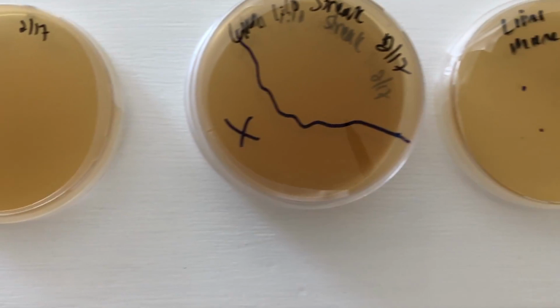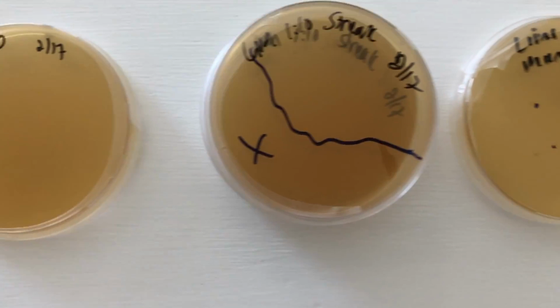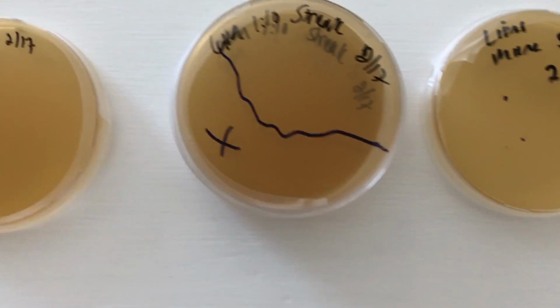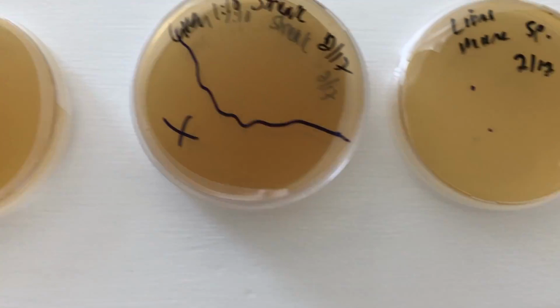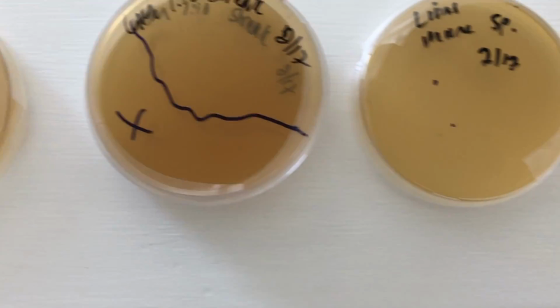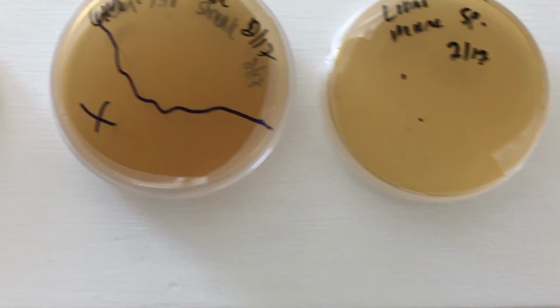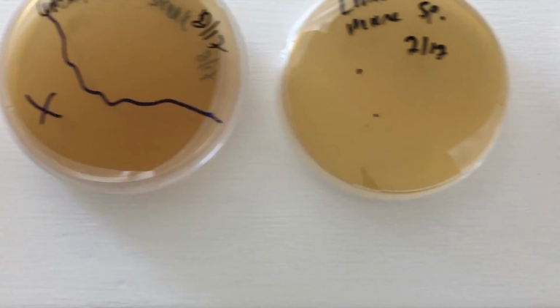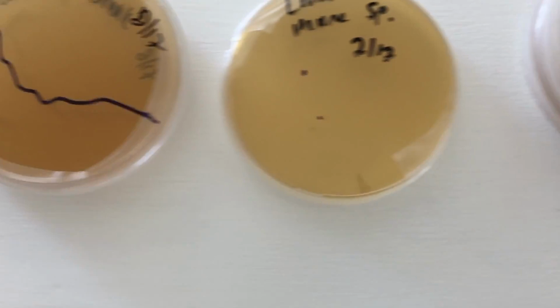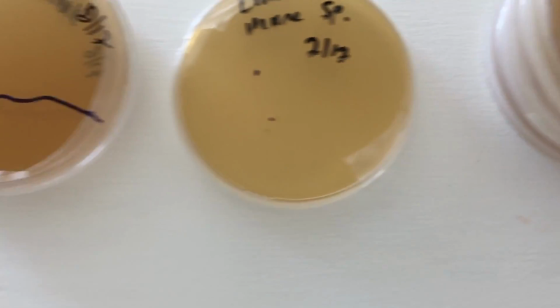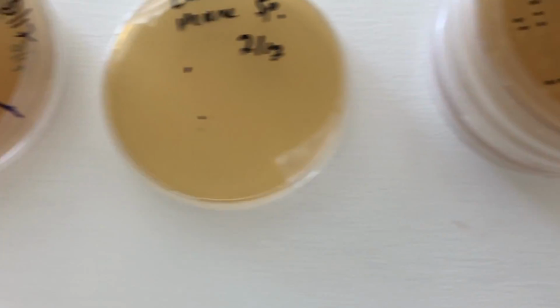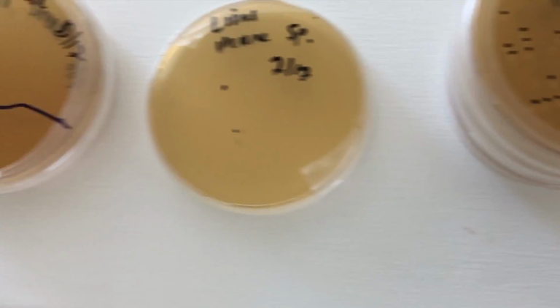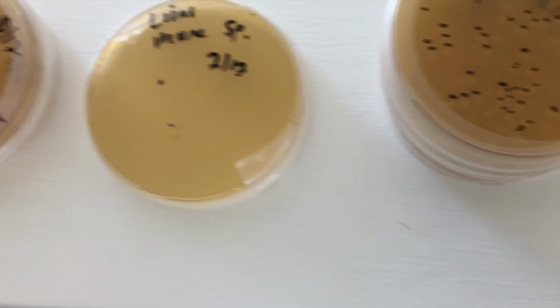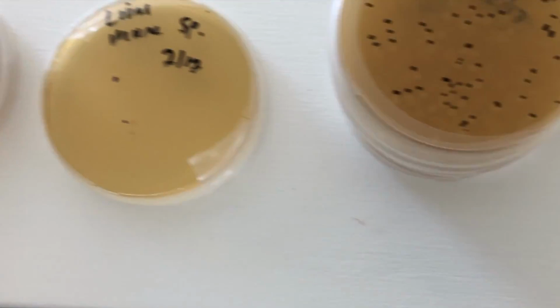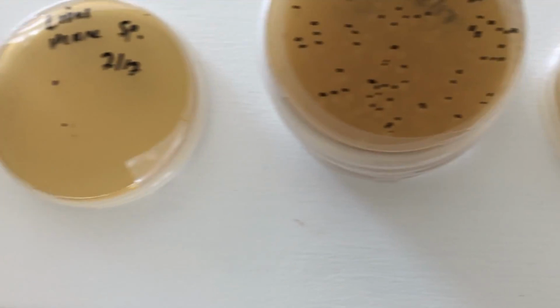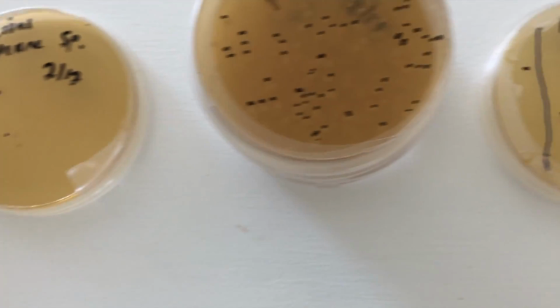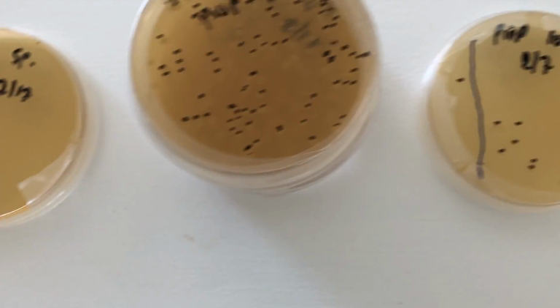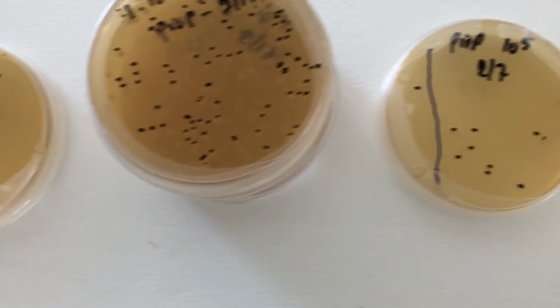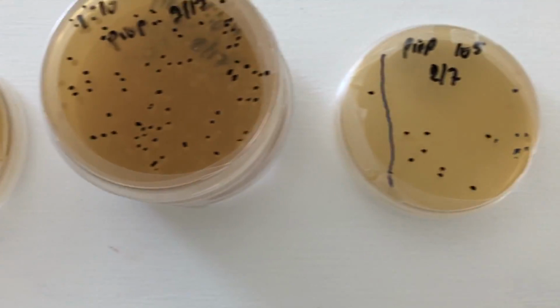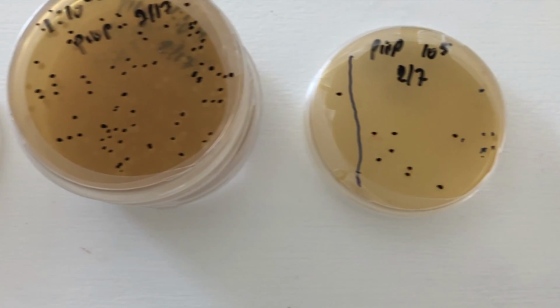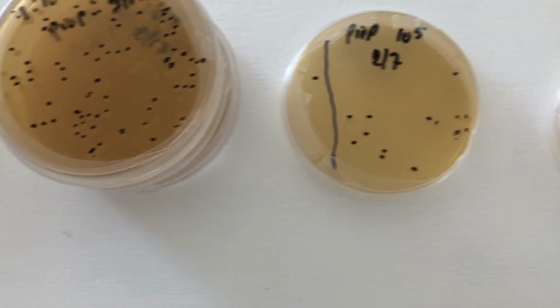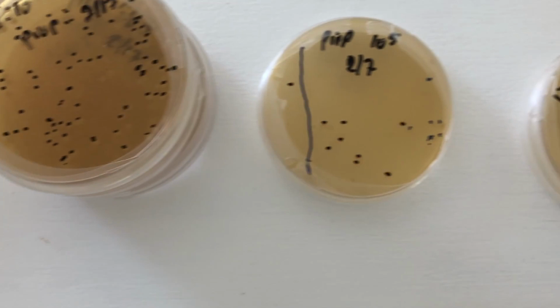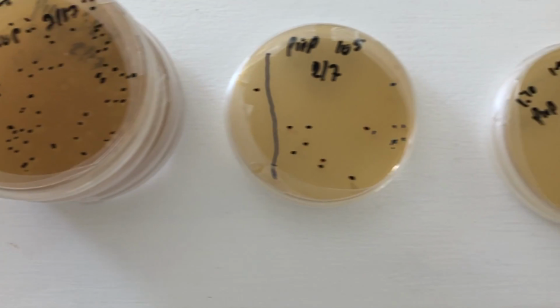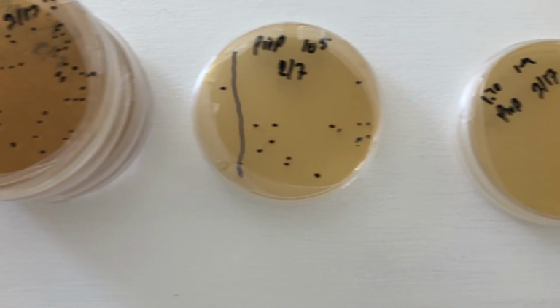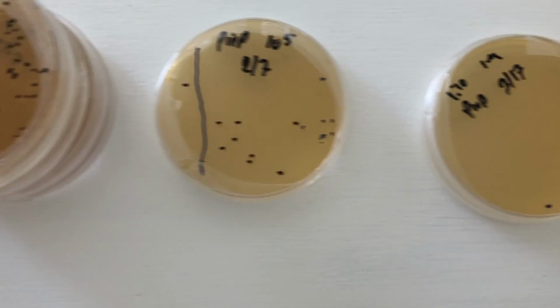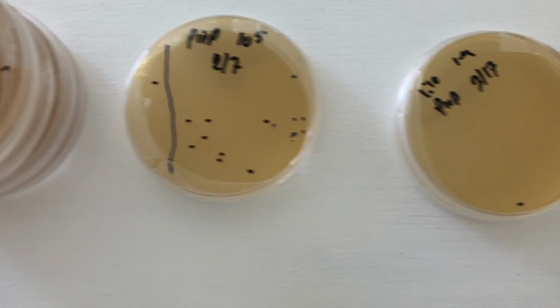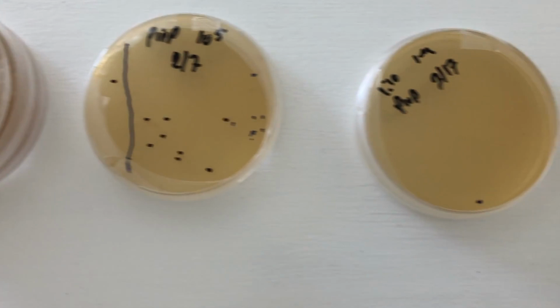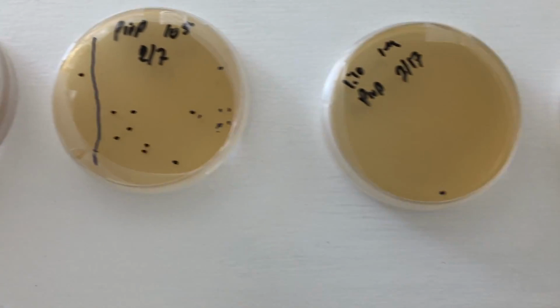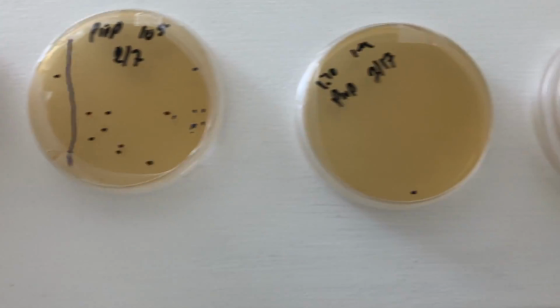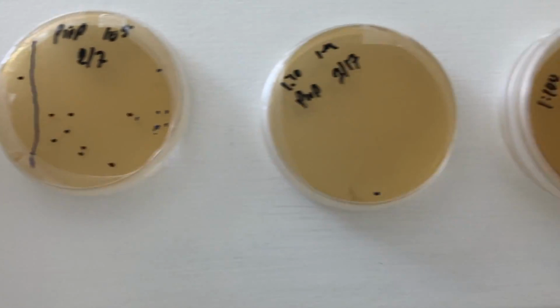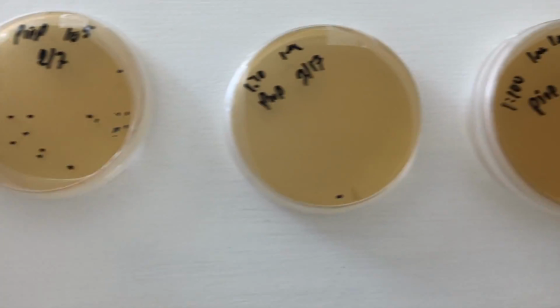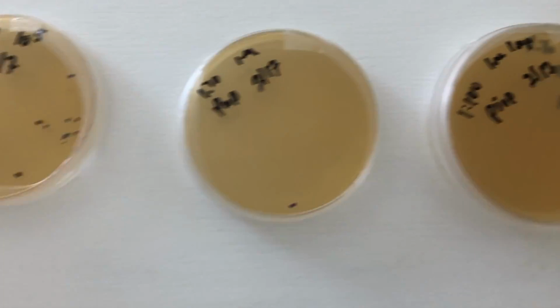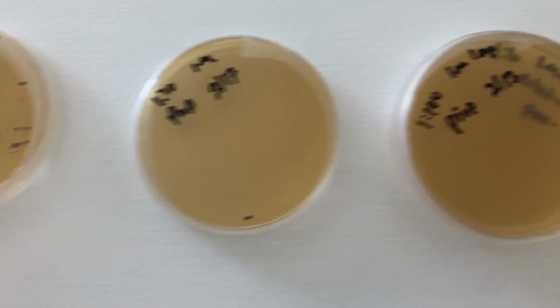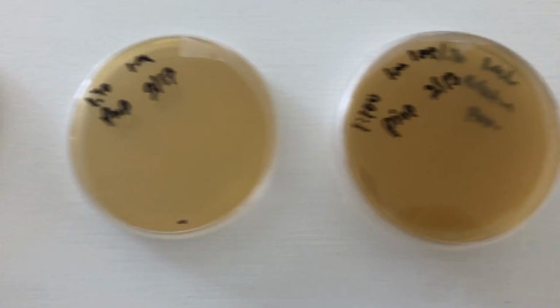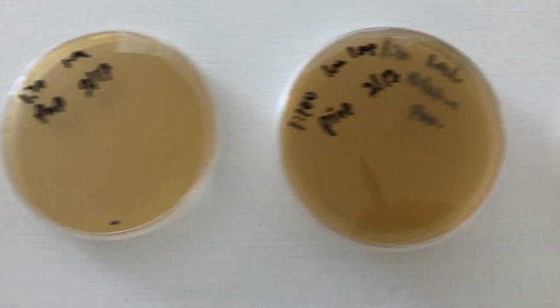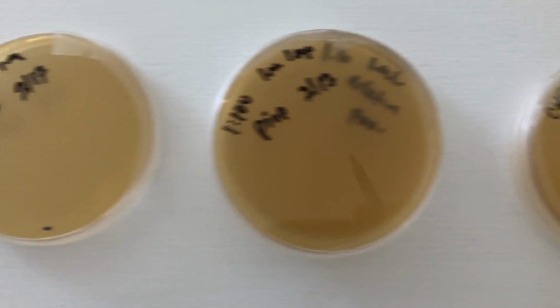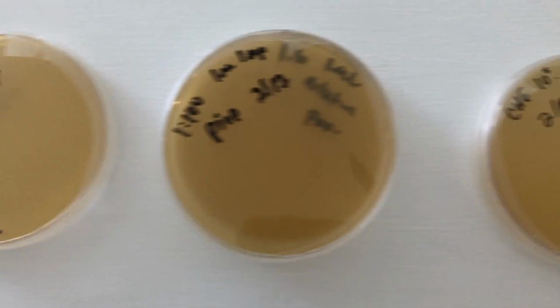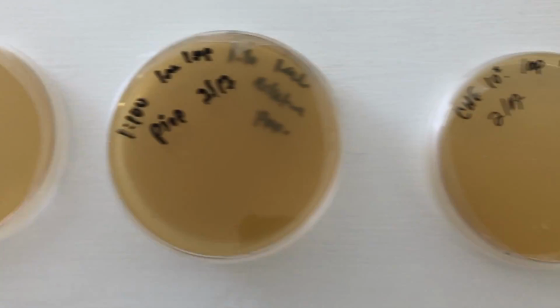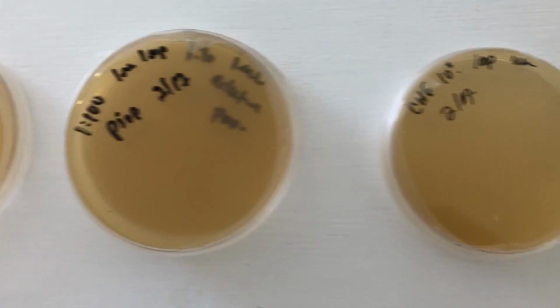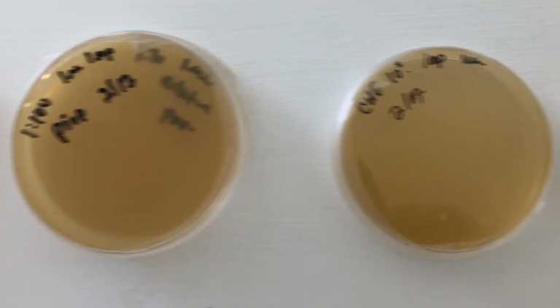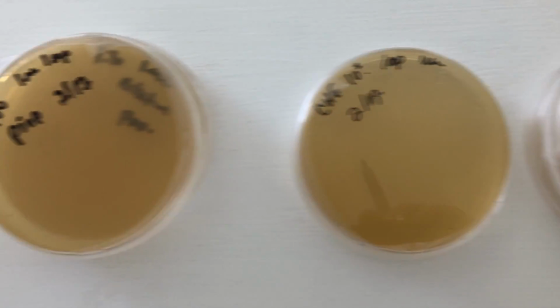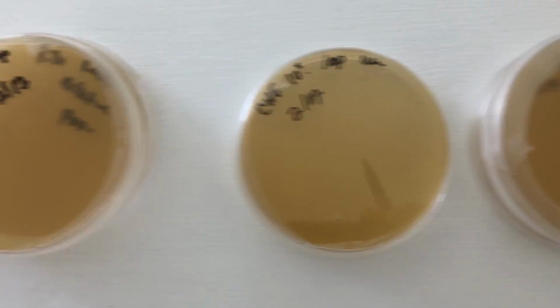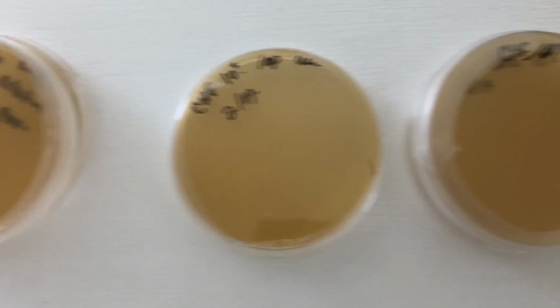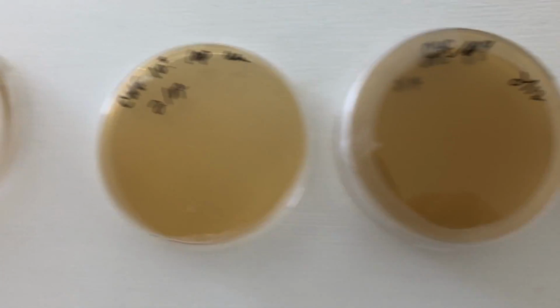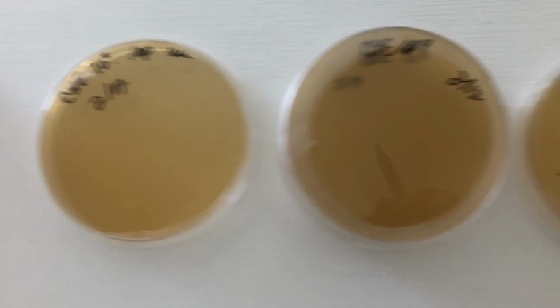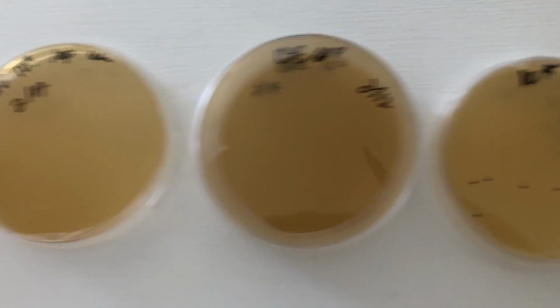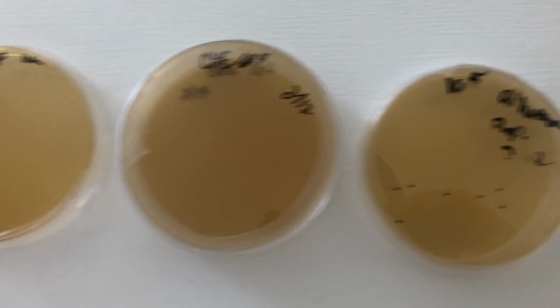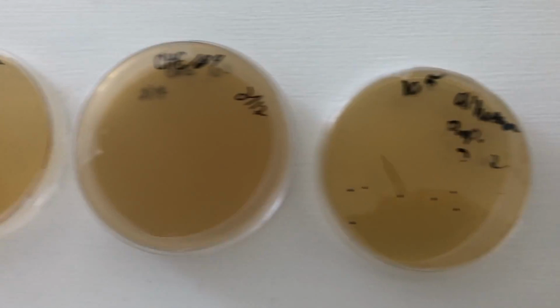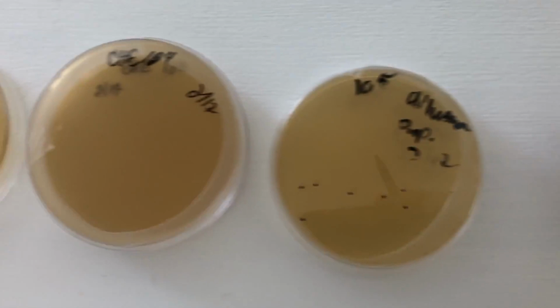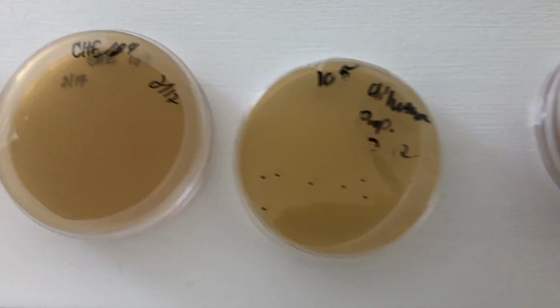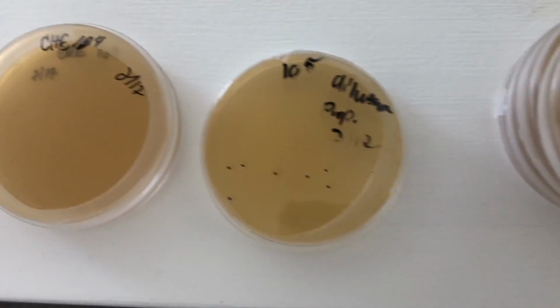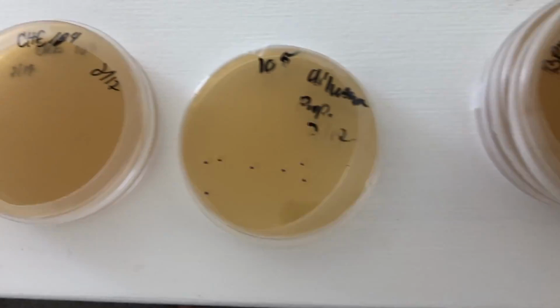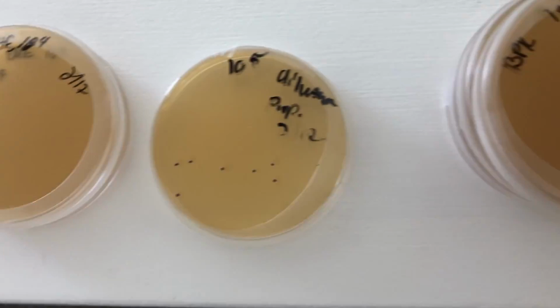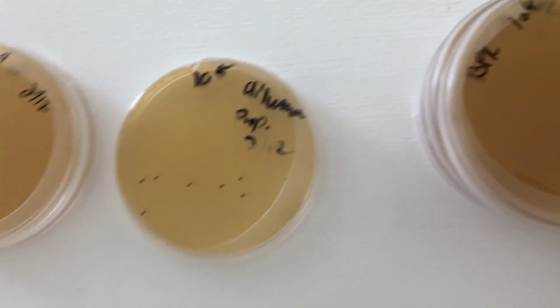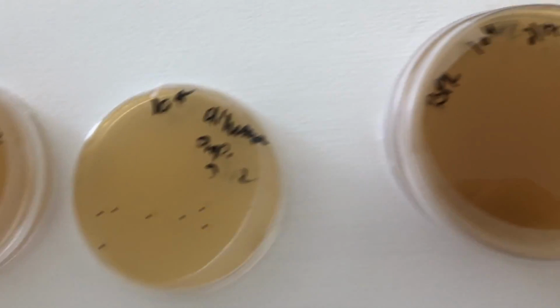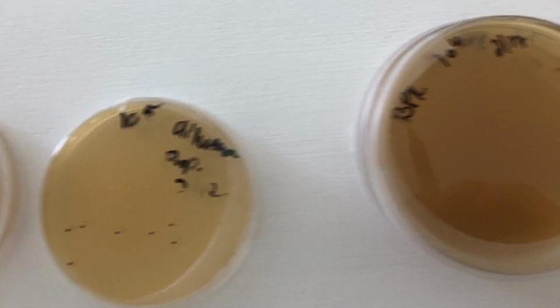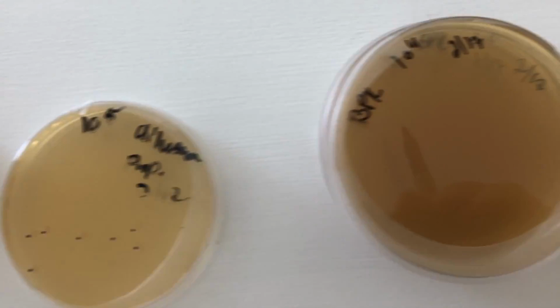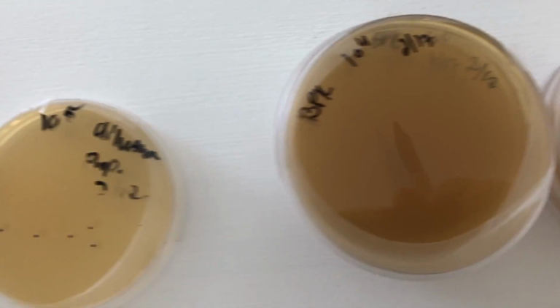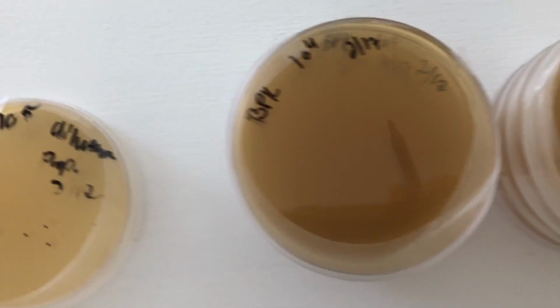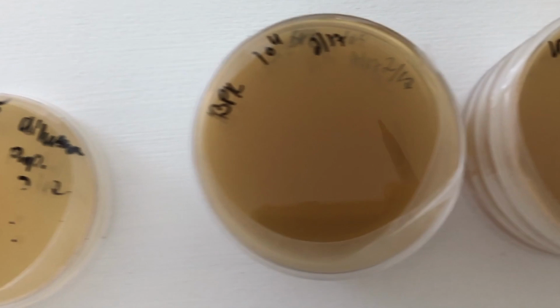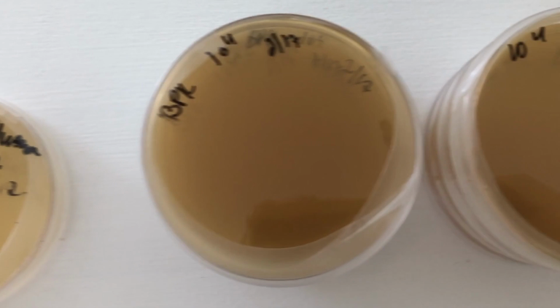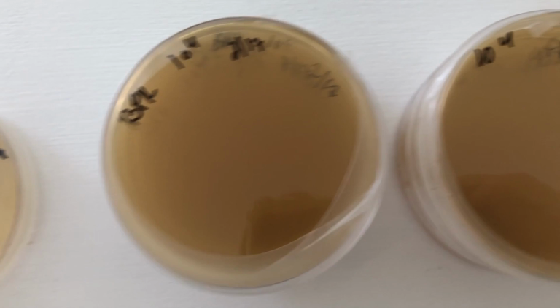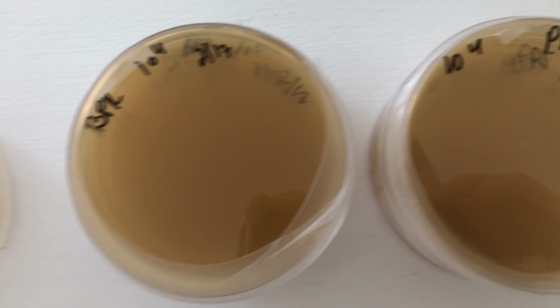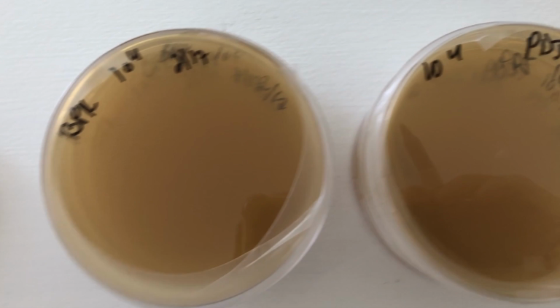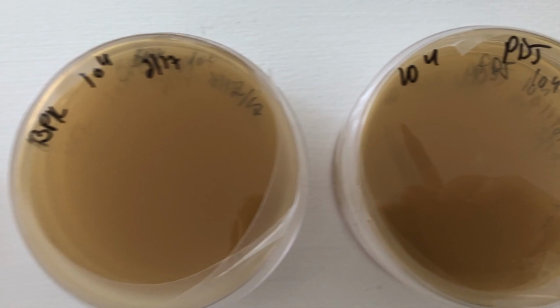That's the update at 48 hours. Looks like the bacteria is starting to show, but we've got quite a bit of clean plates.